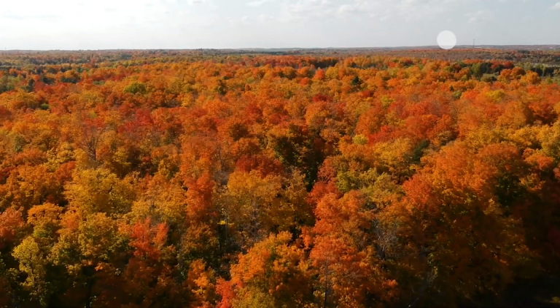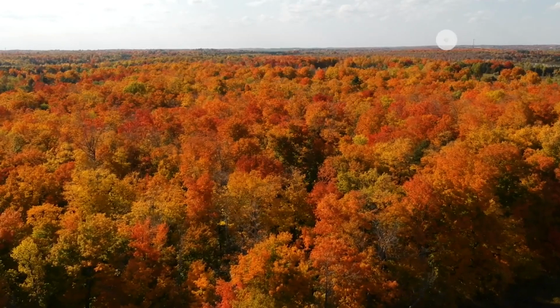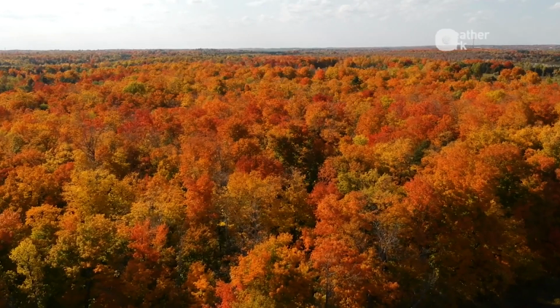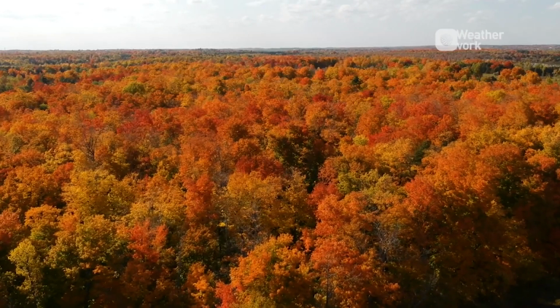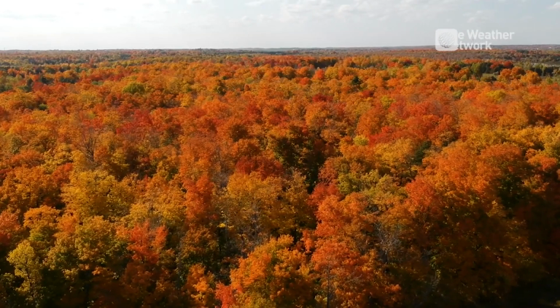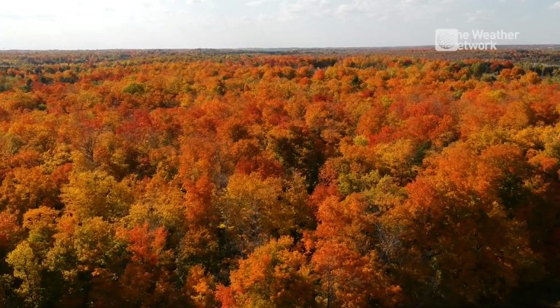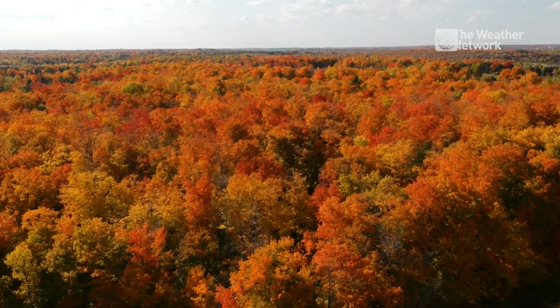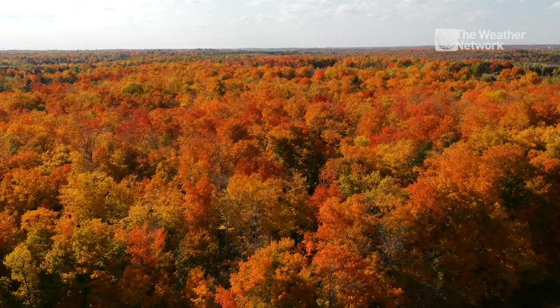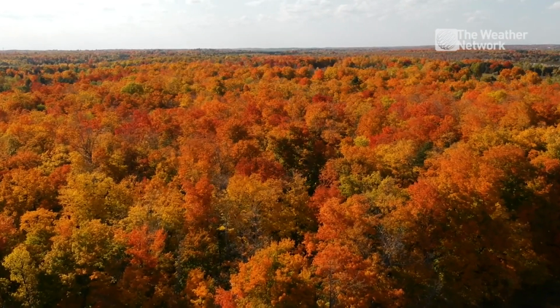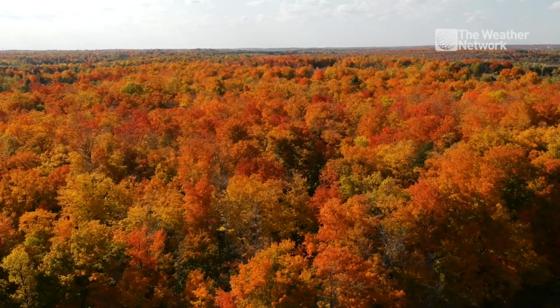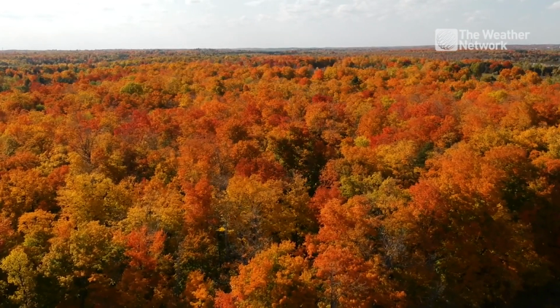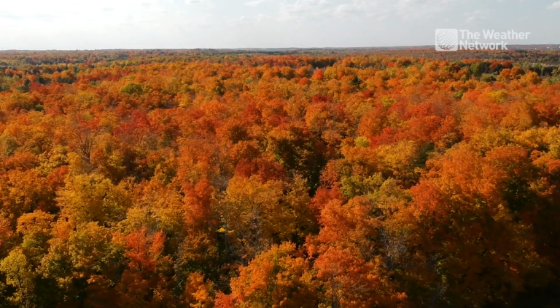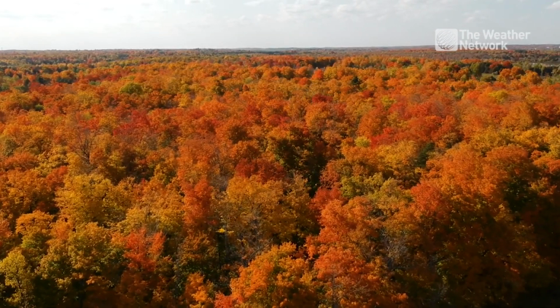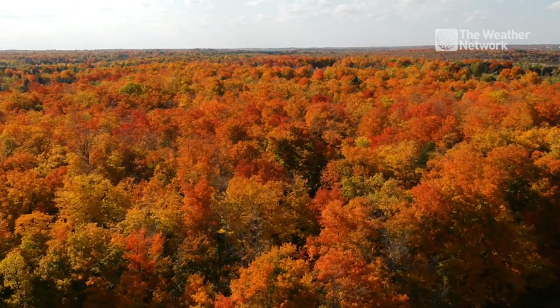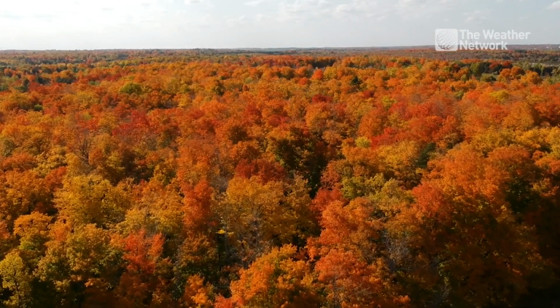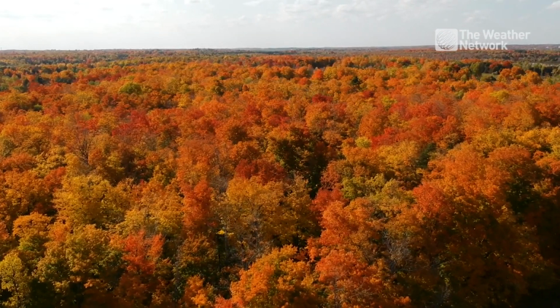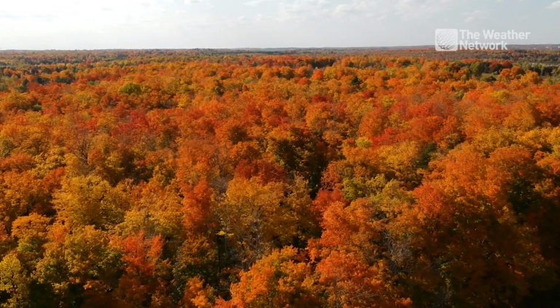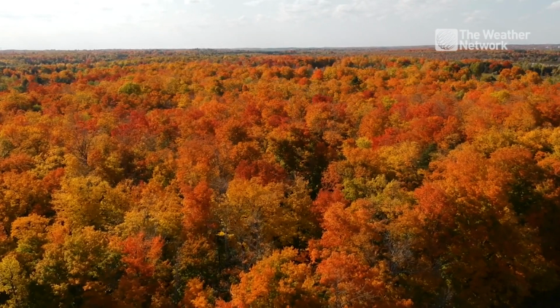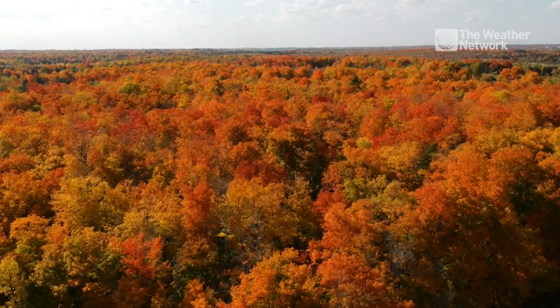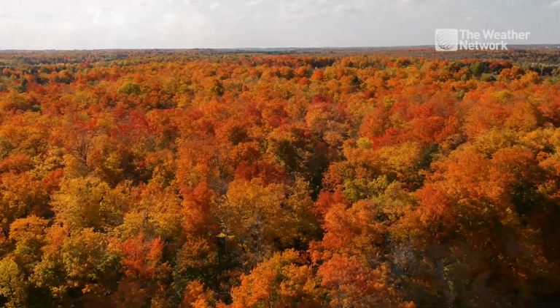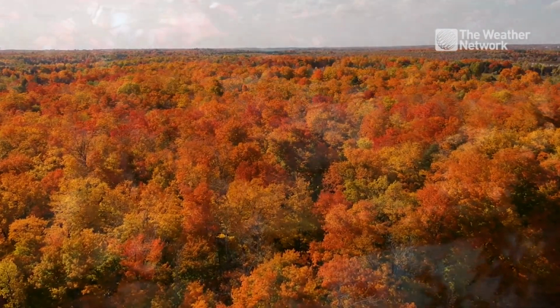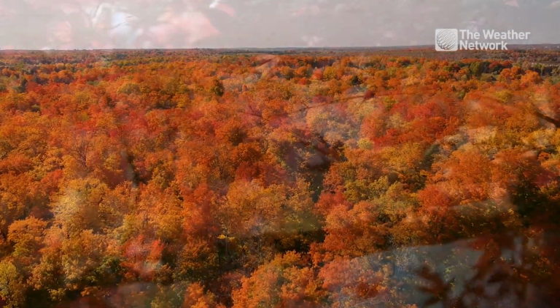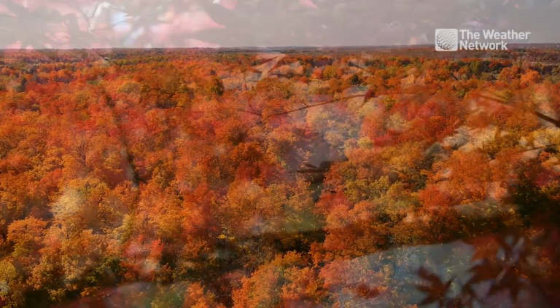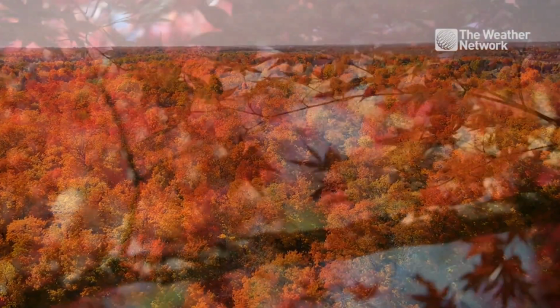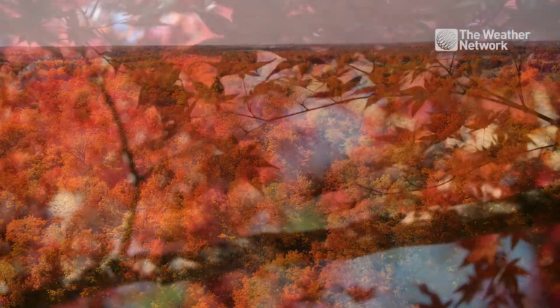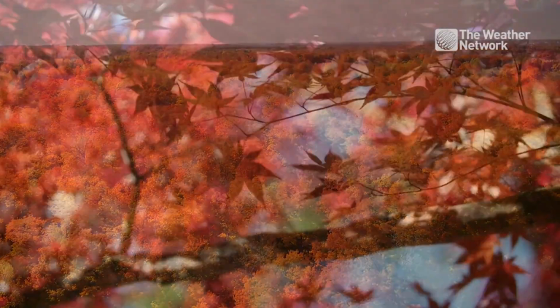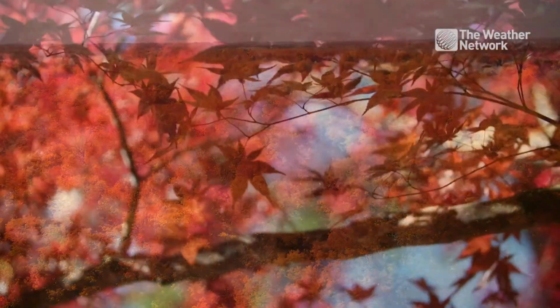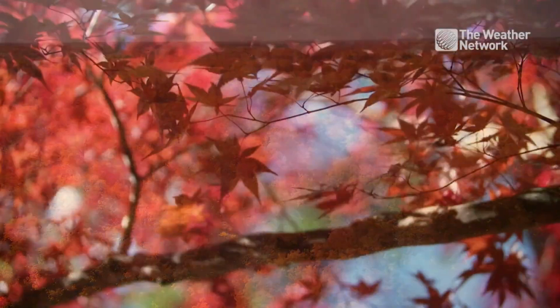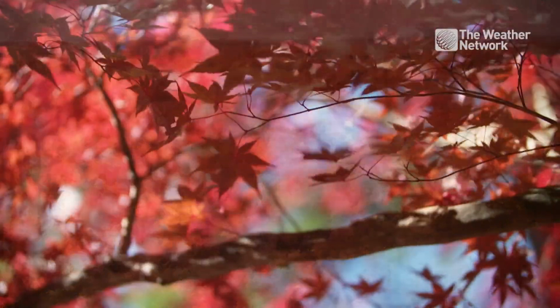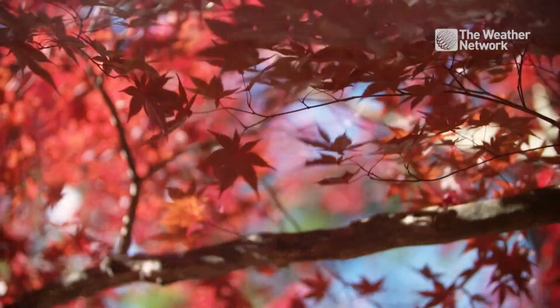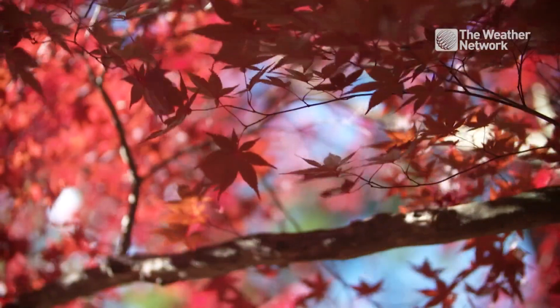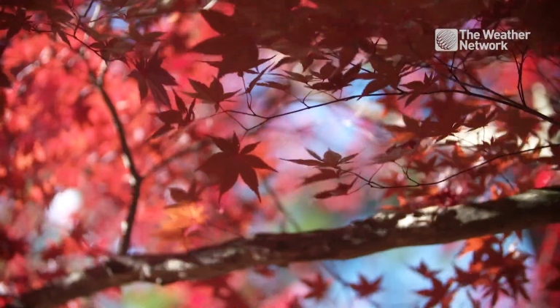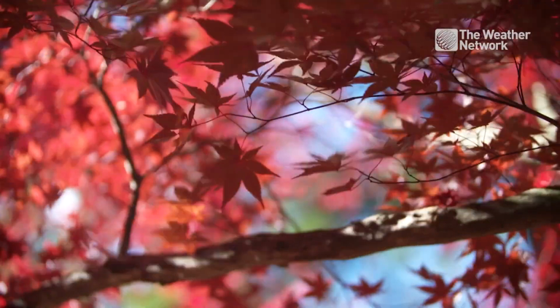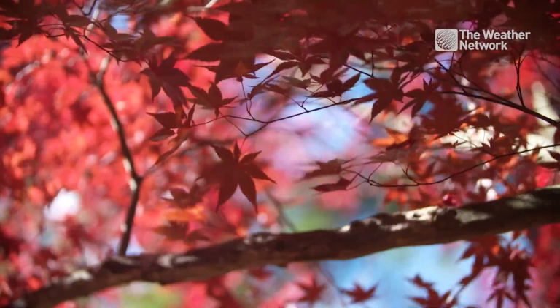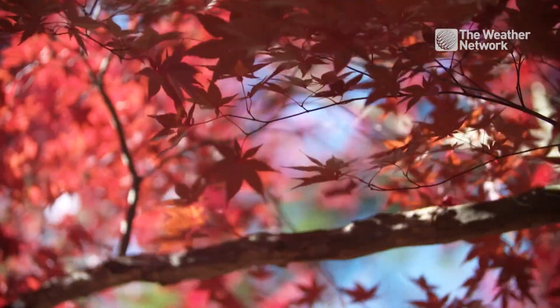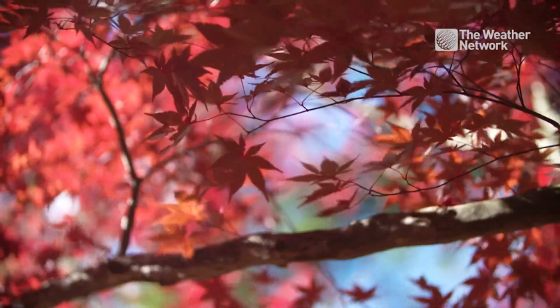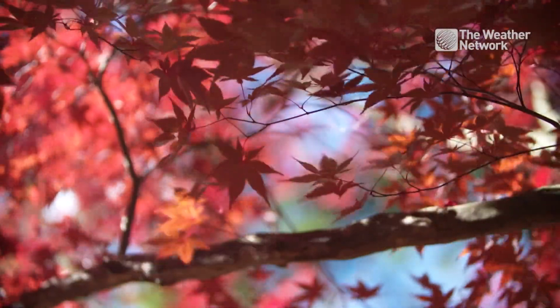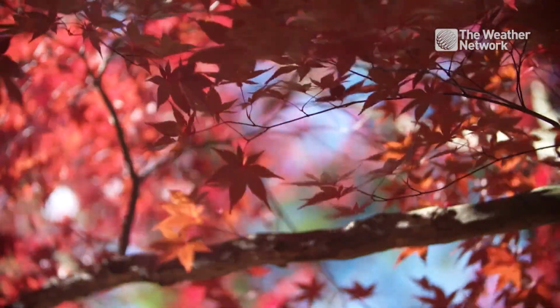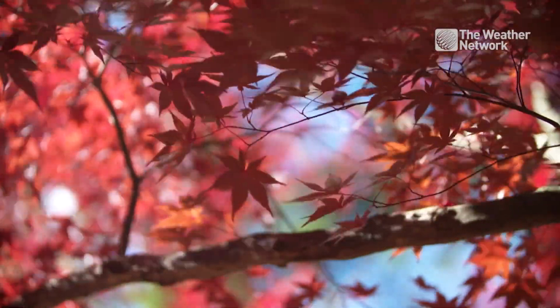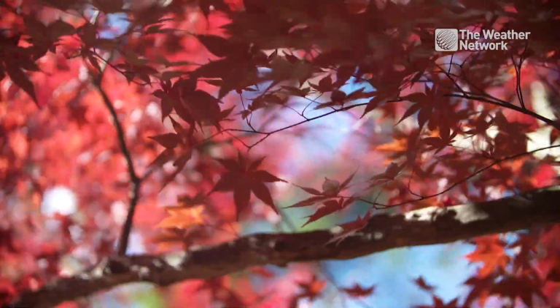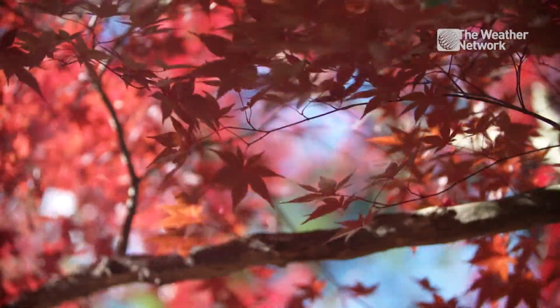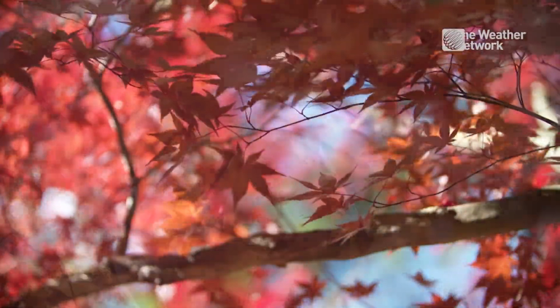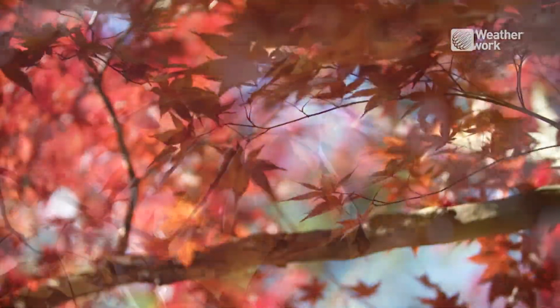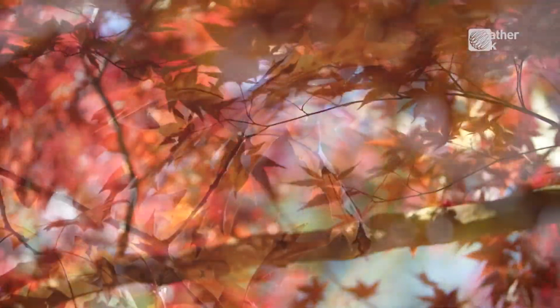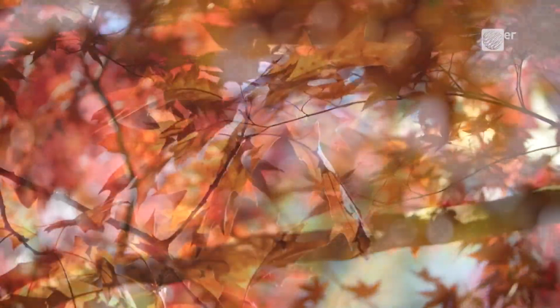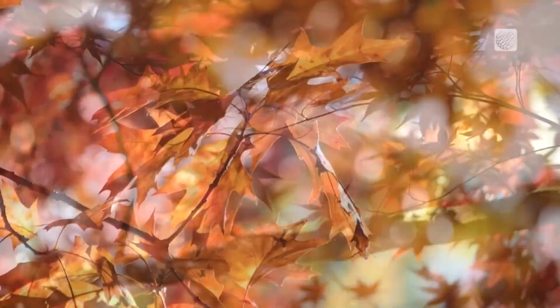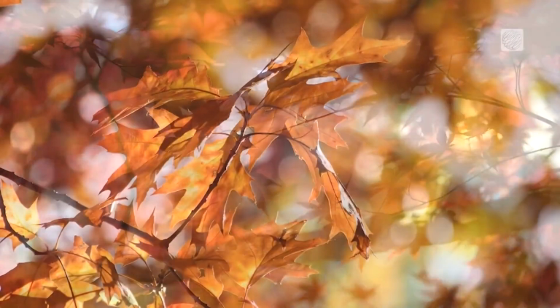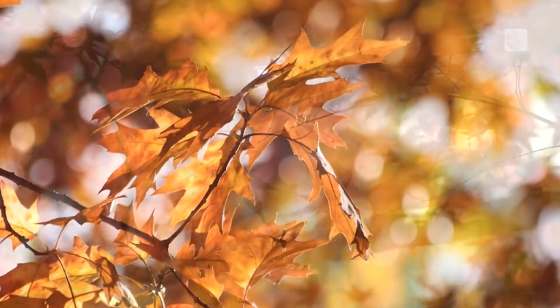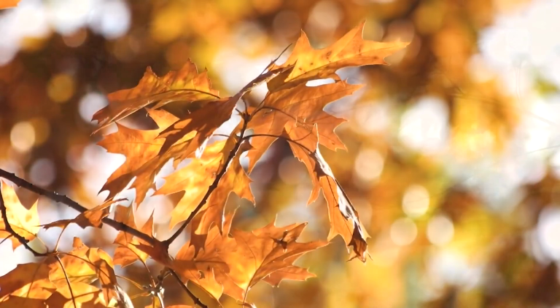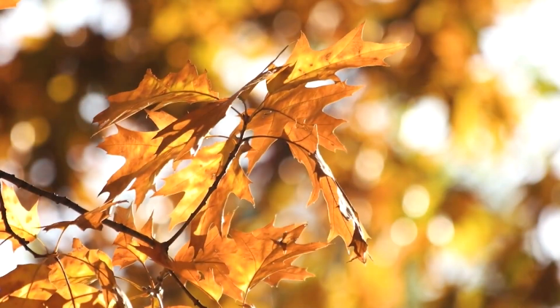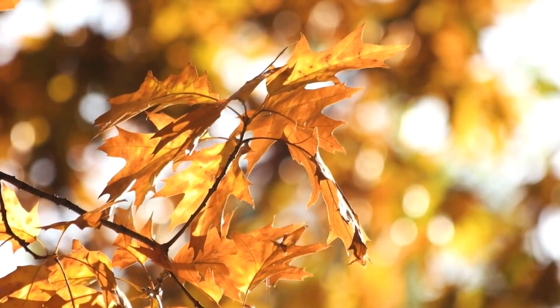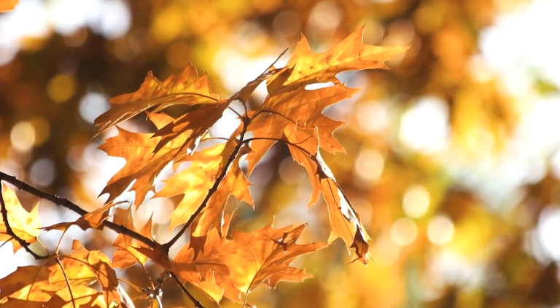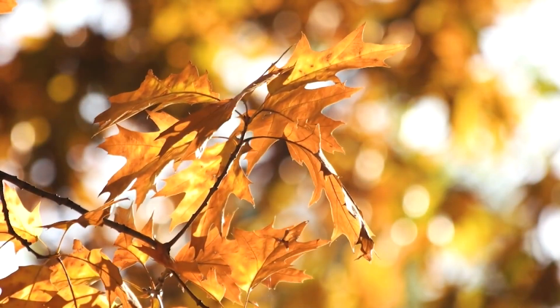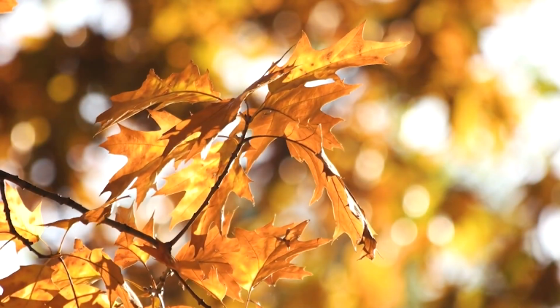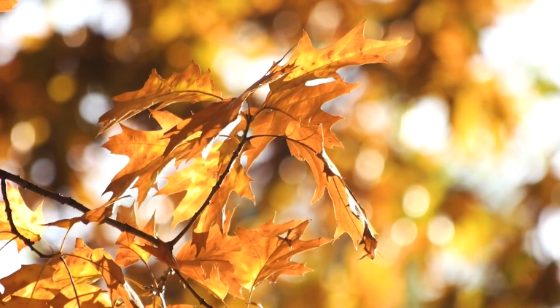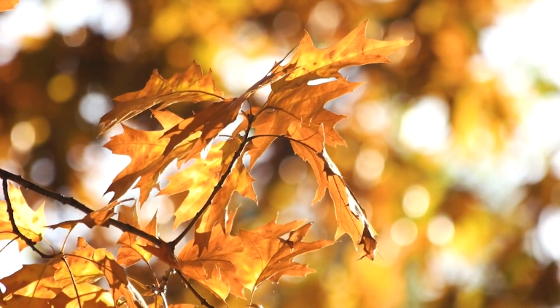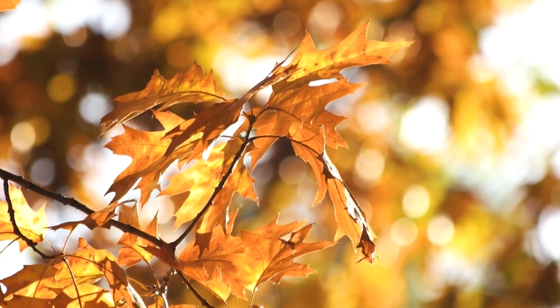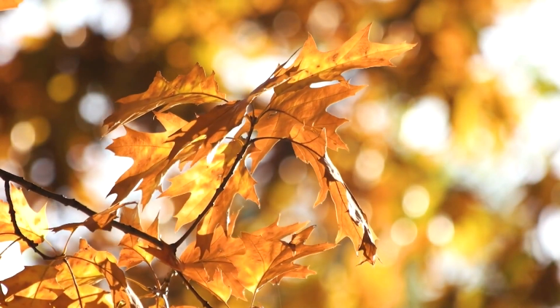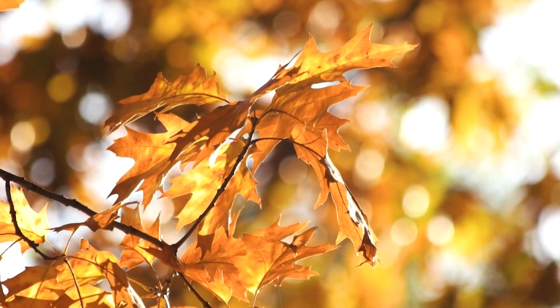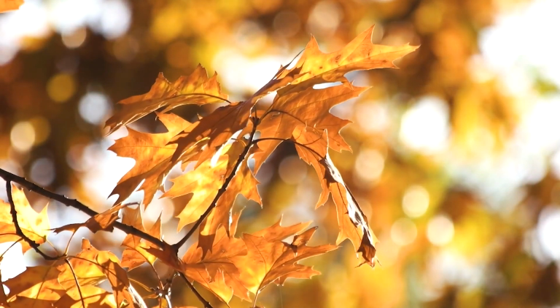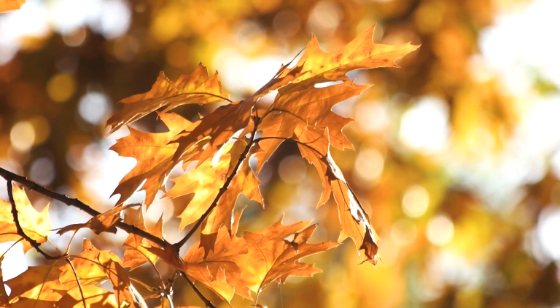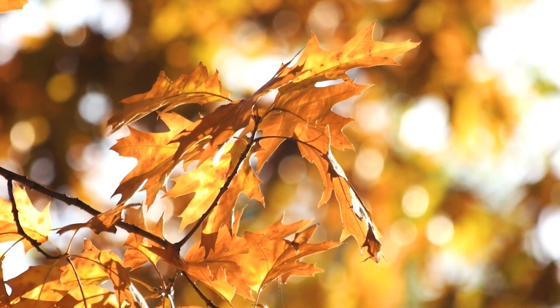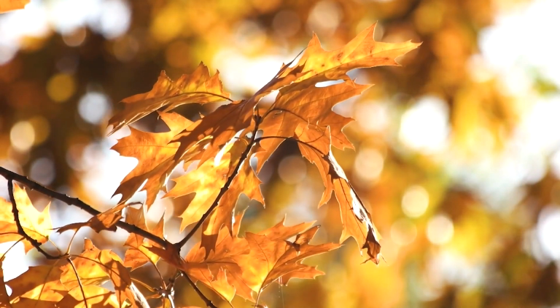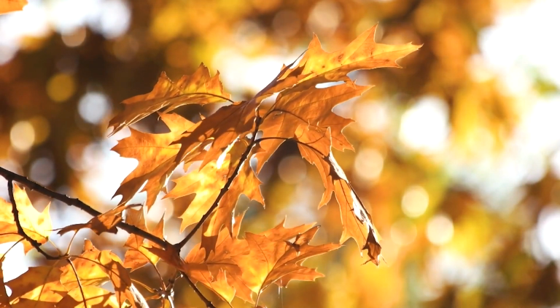Fall leaves. We love to peep them, but if your child asked you how leaves change color, could you explain it? I'm here to help.